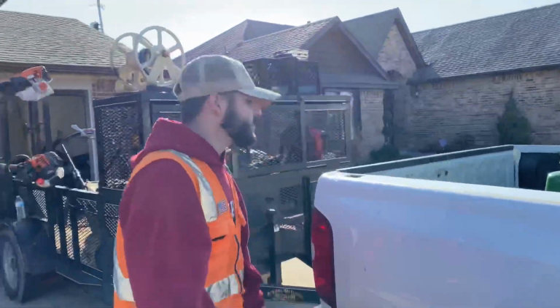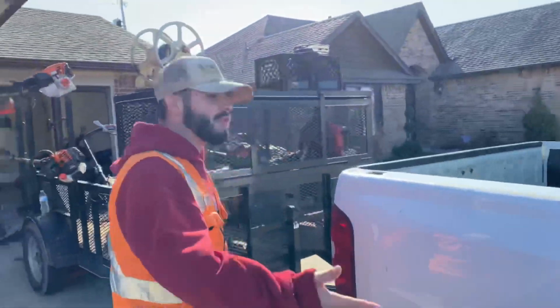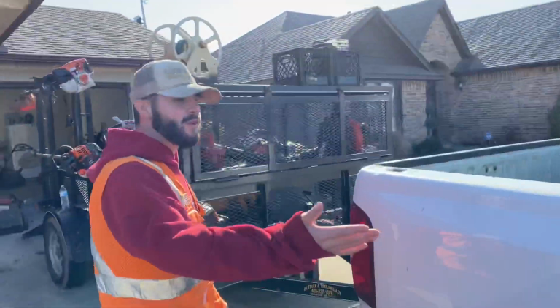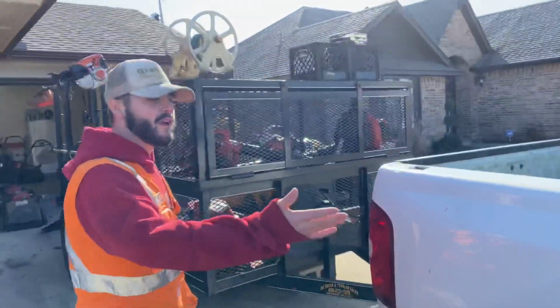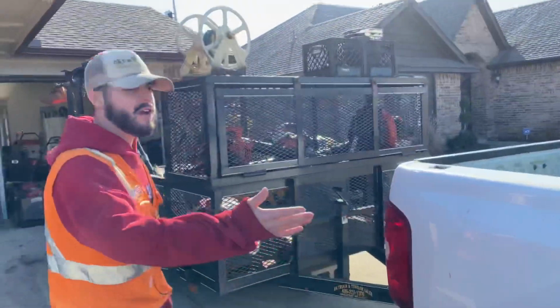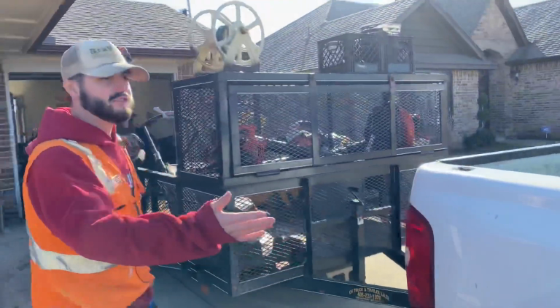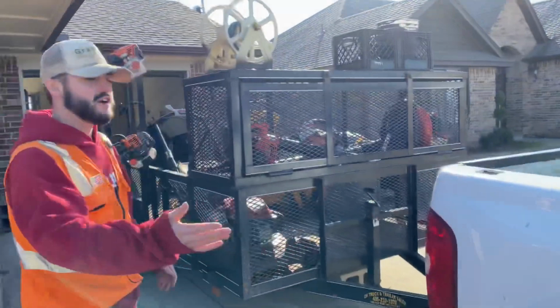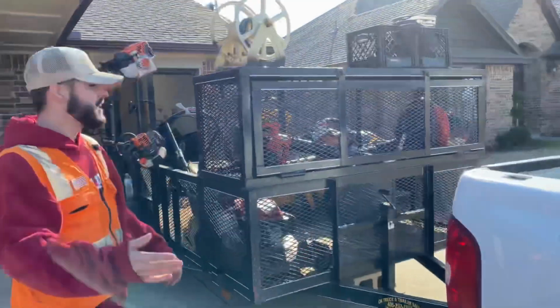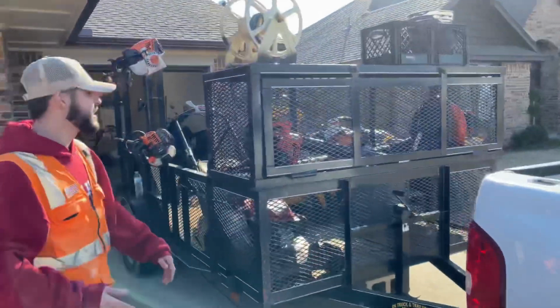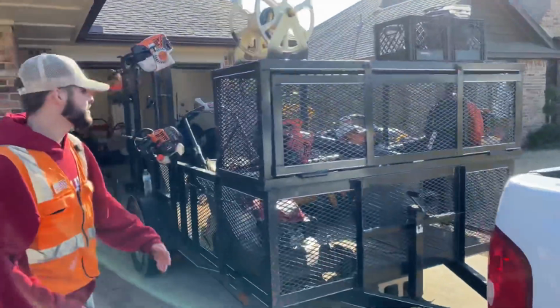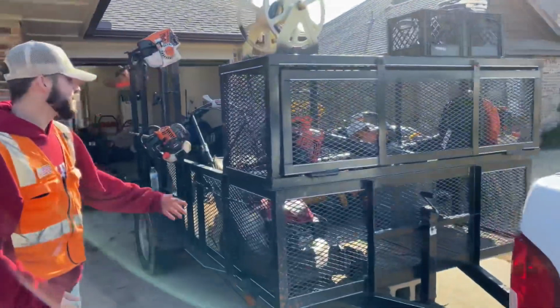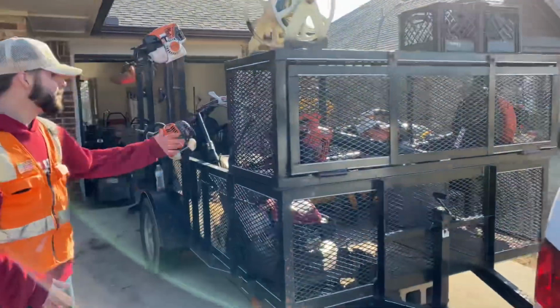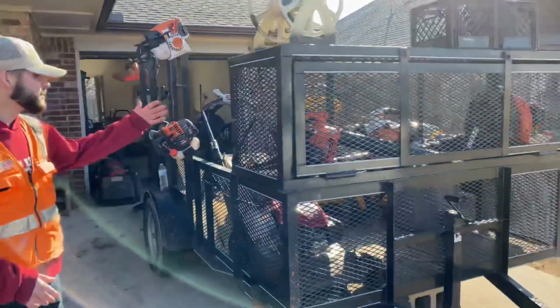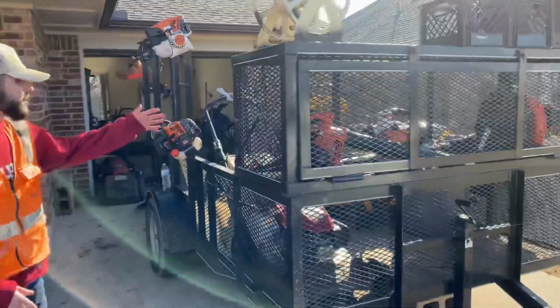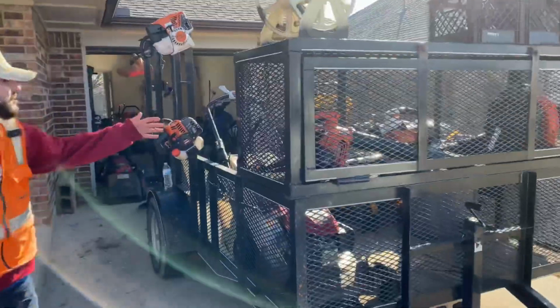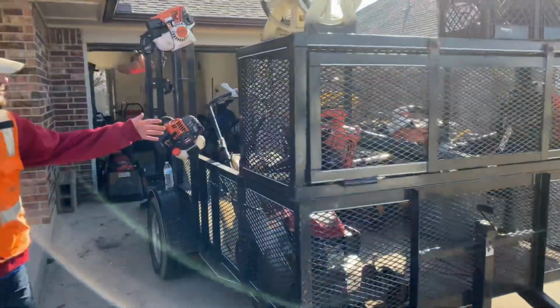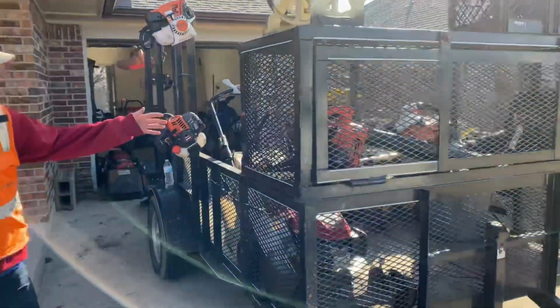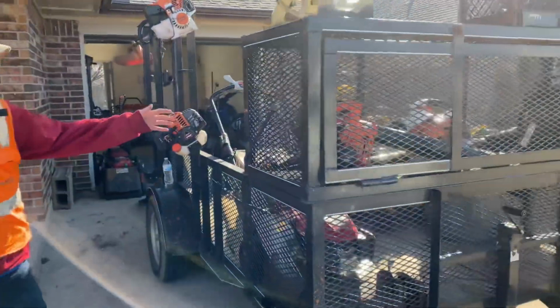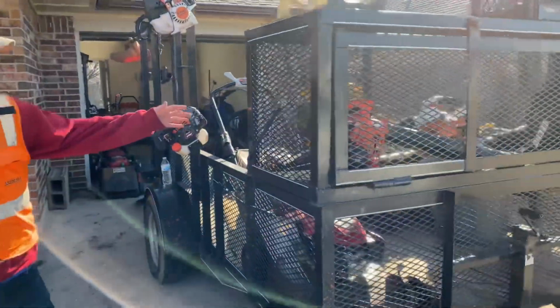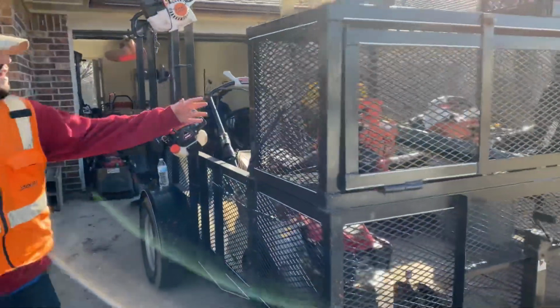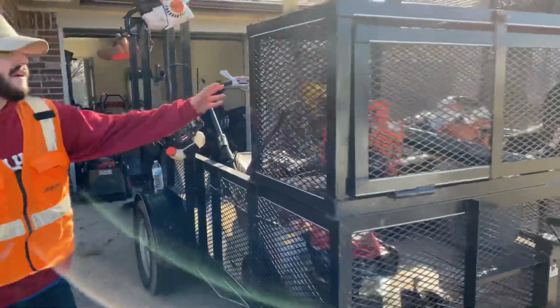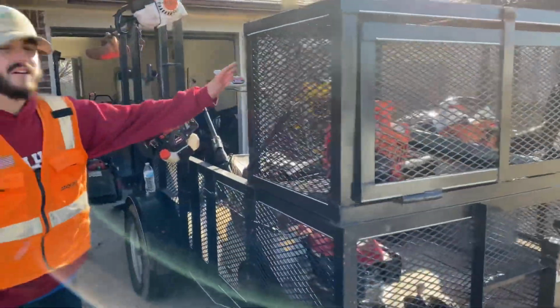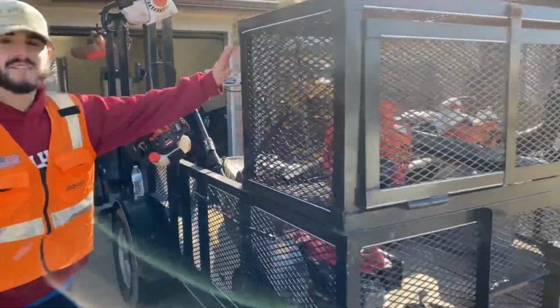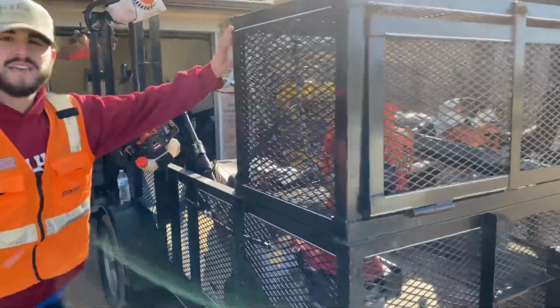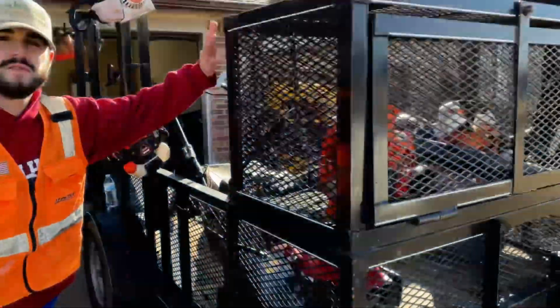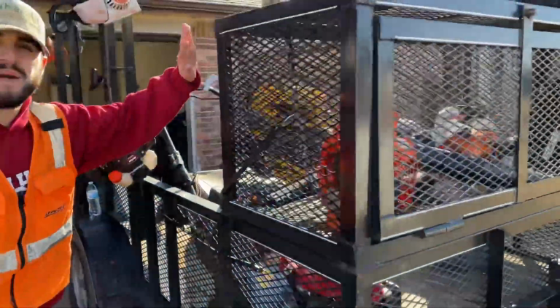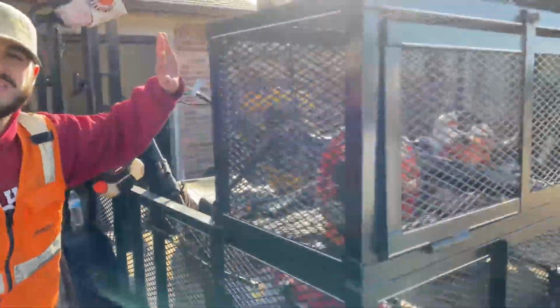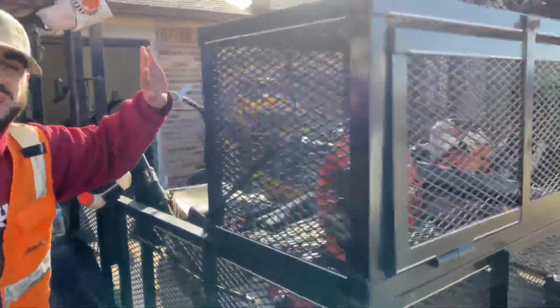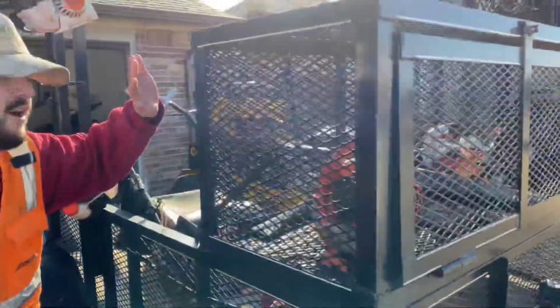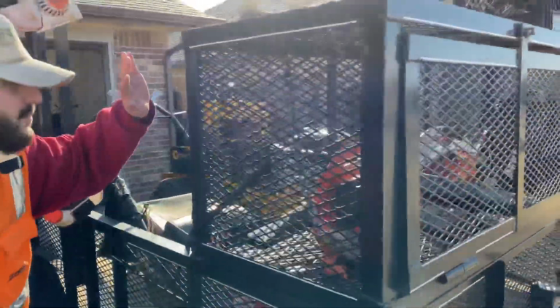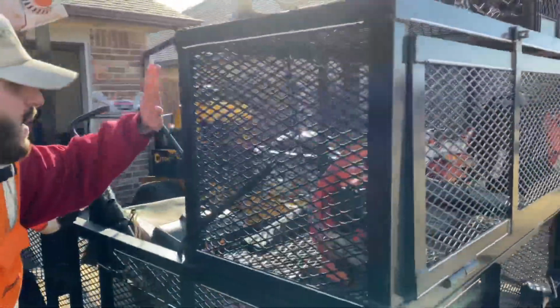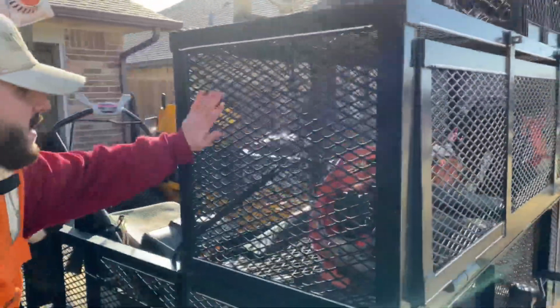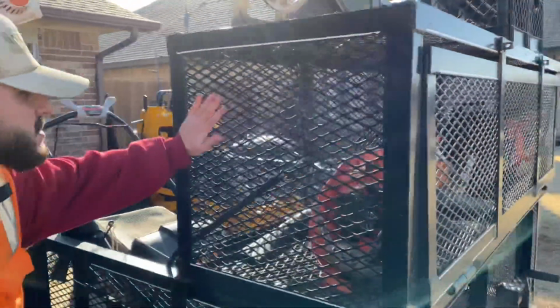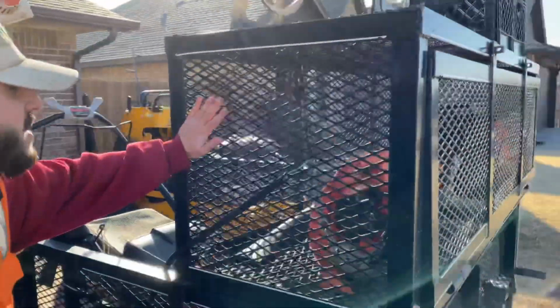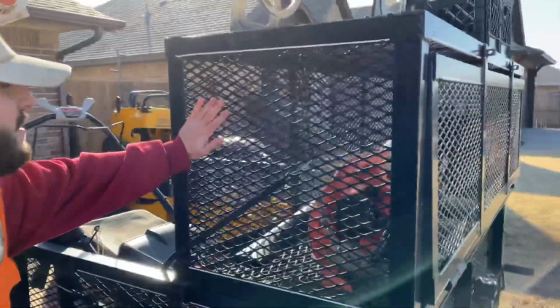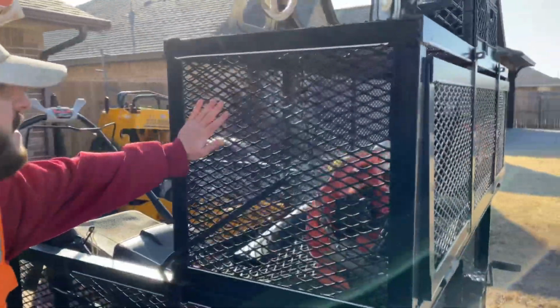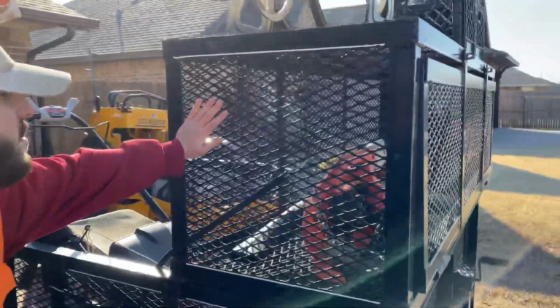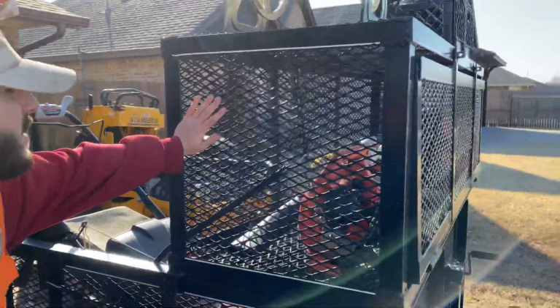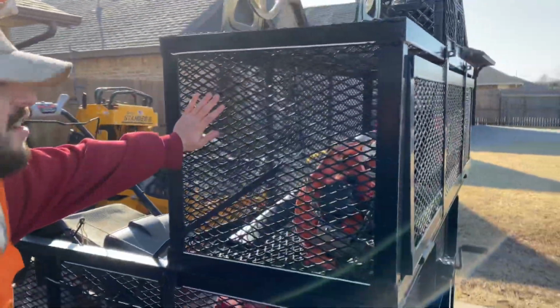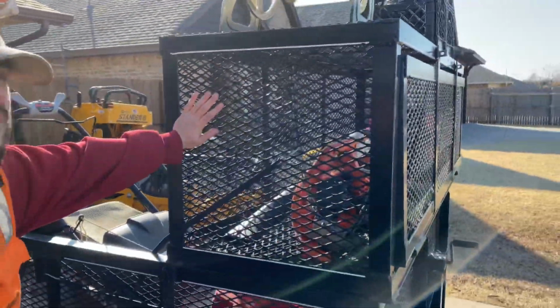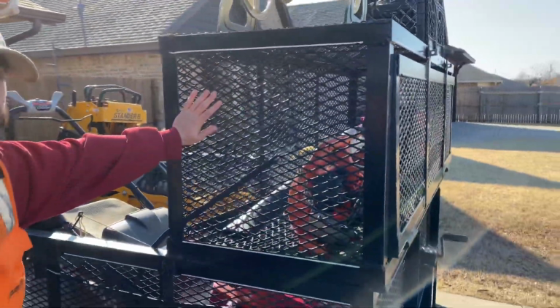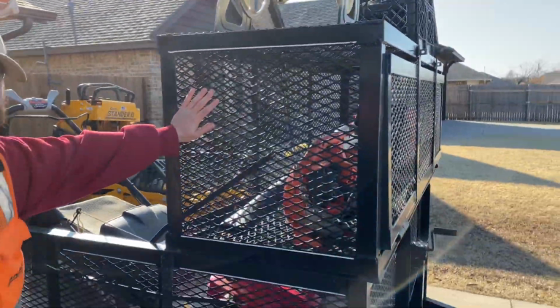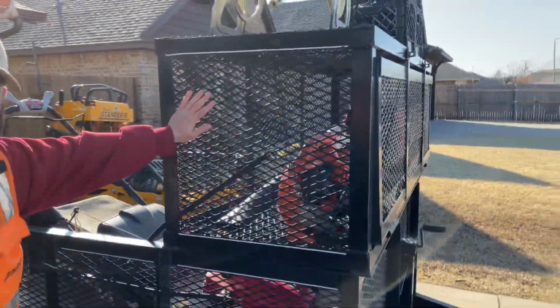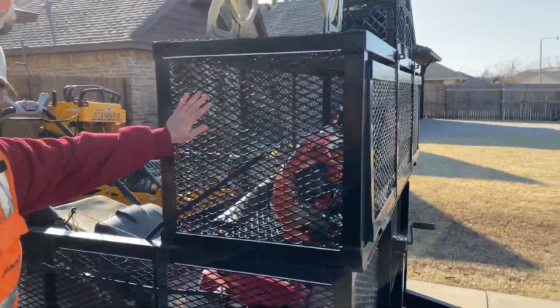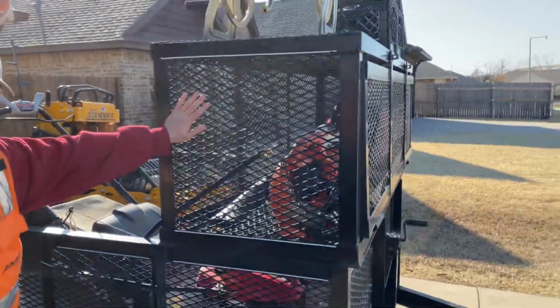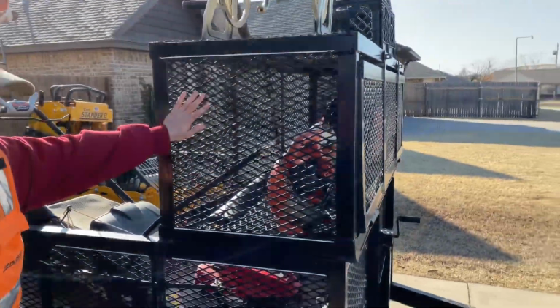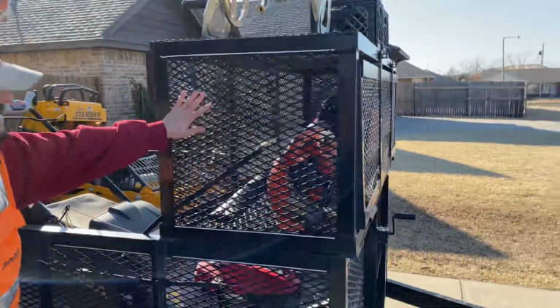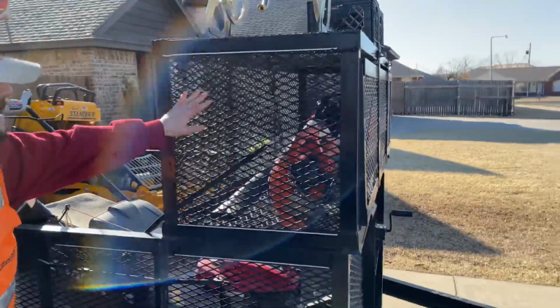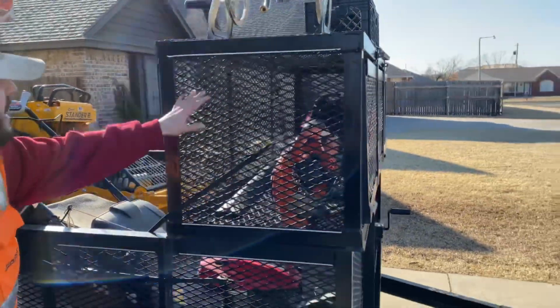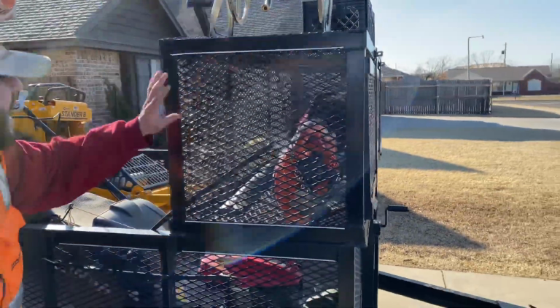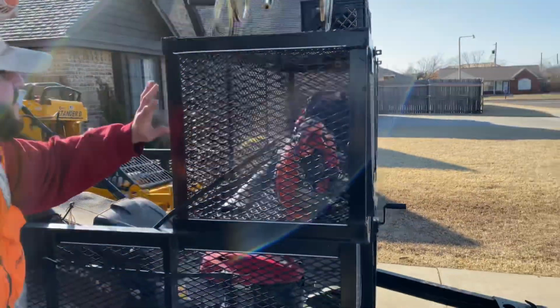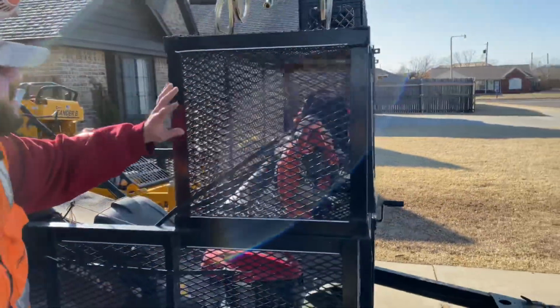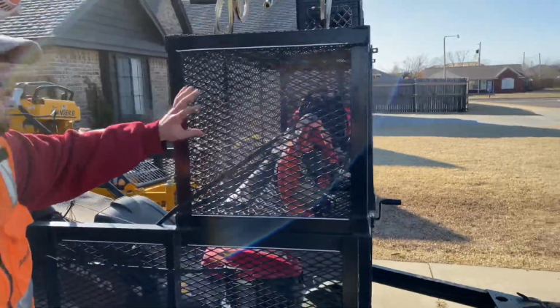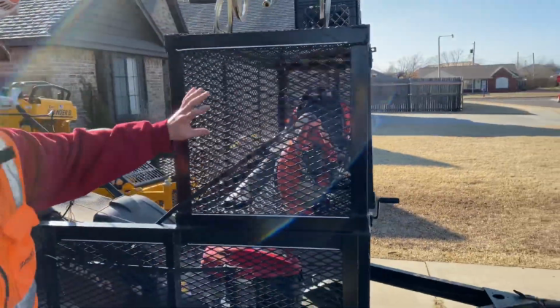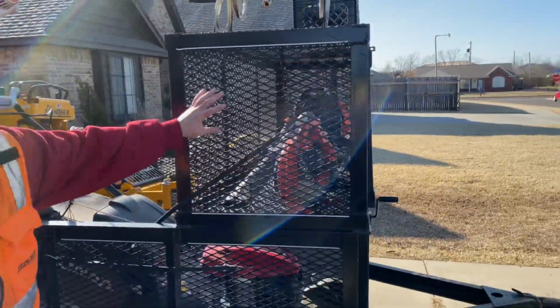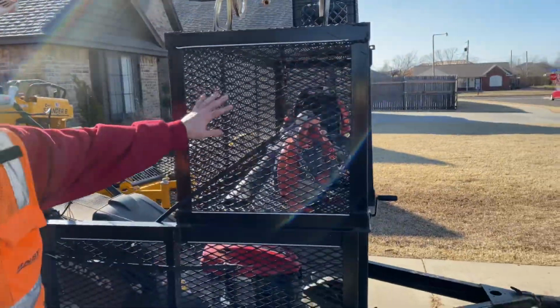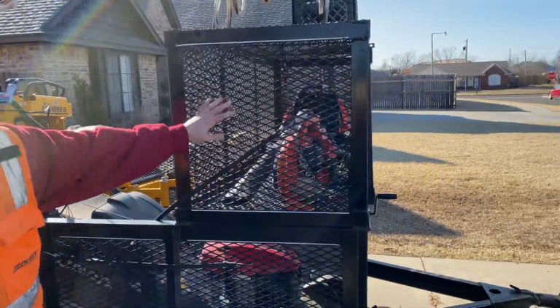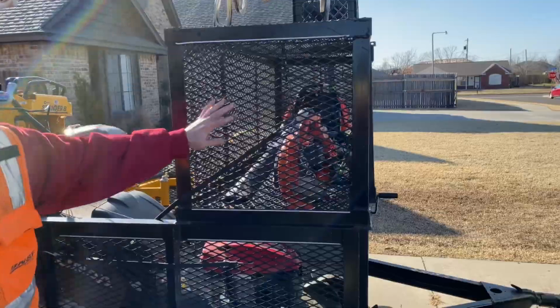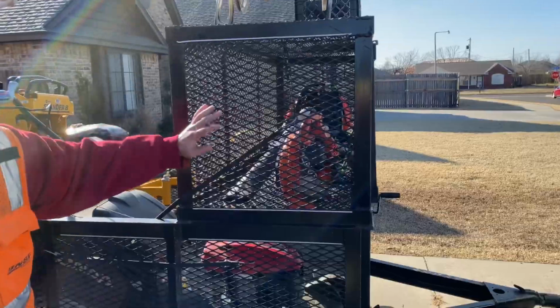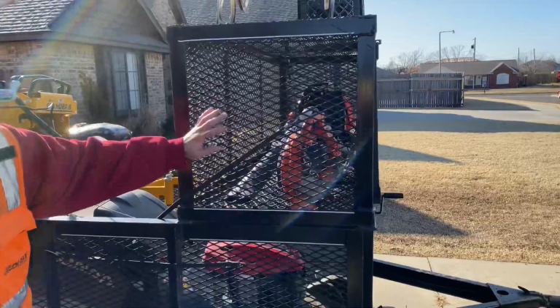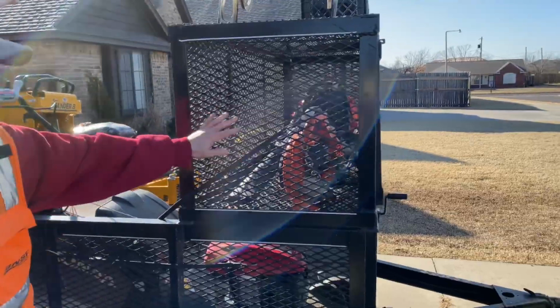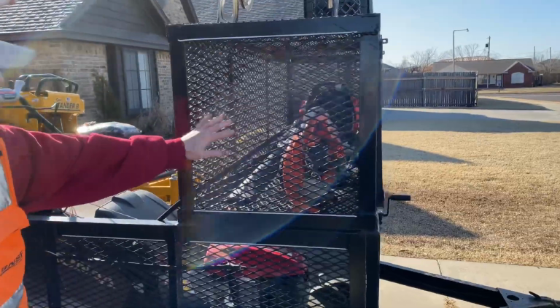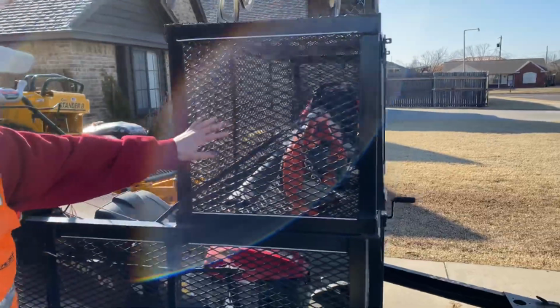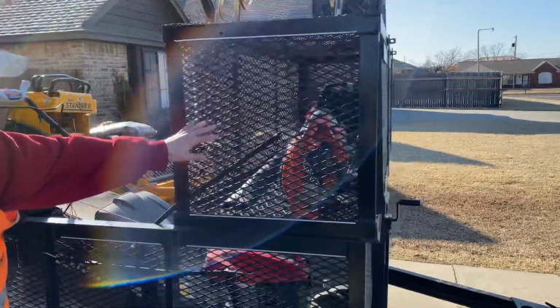We've got our truck here. It's our pool guard trailer, our 7x12 box trailer. Here we've got our blower box. Everything can lock and be kept safe.